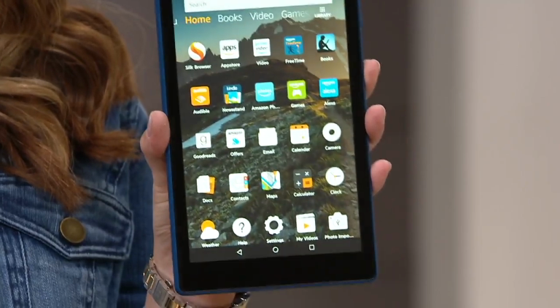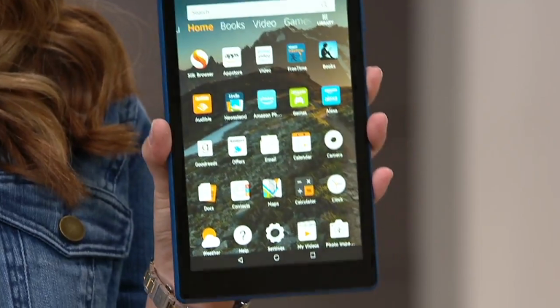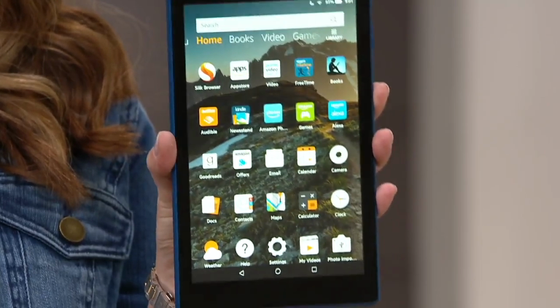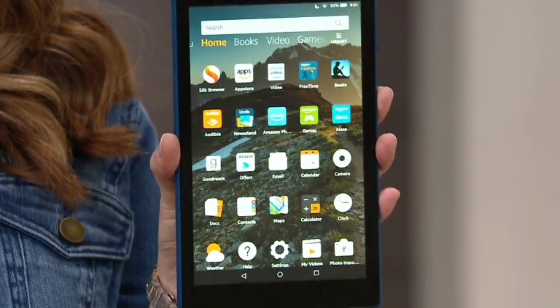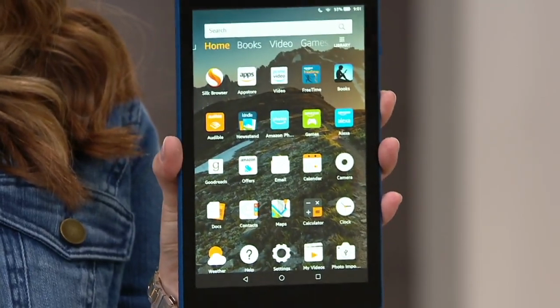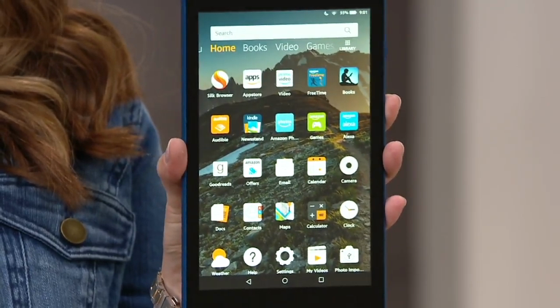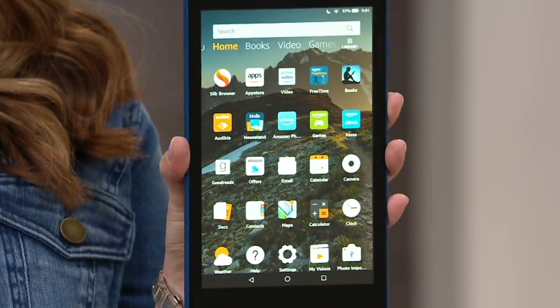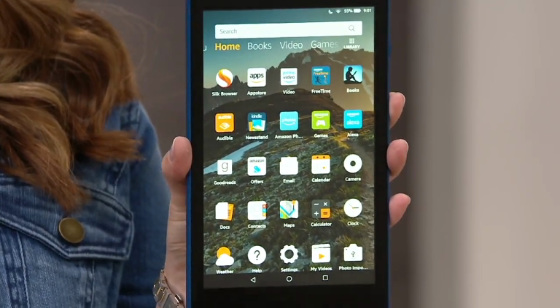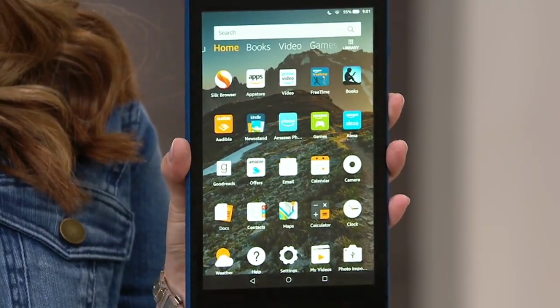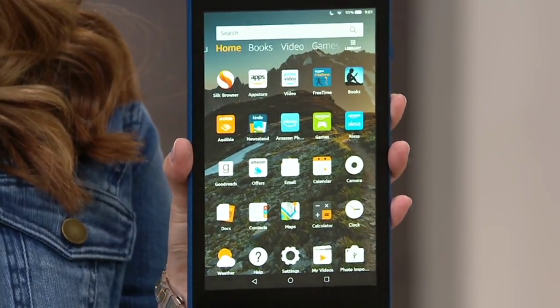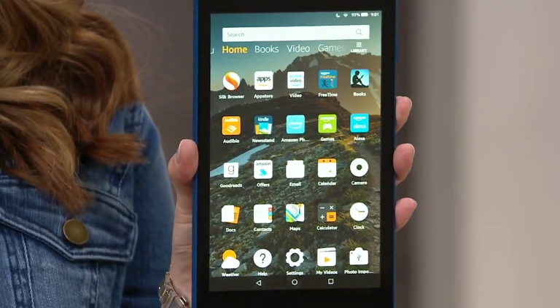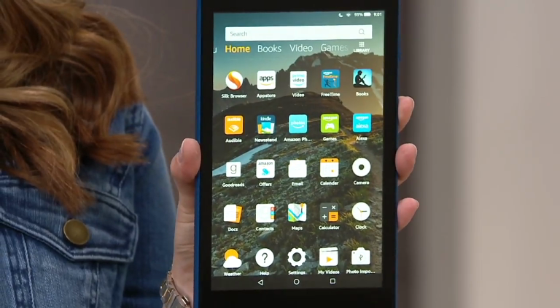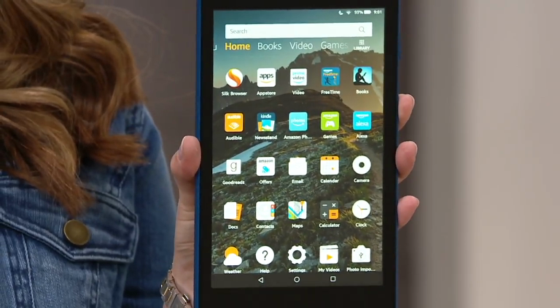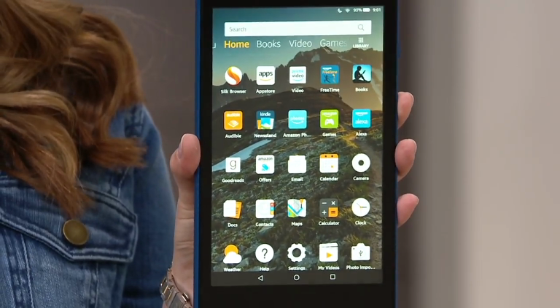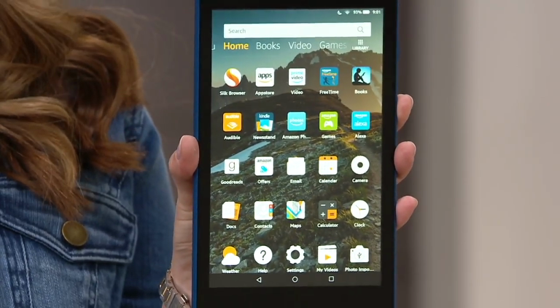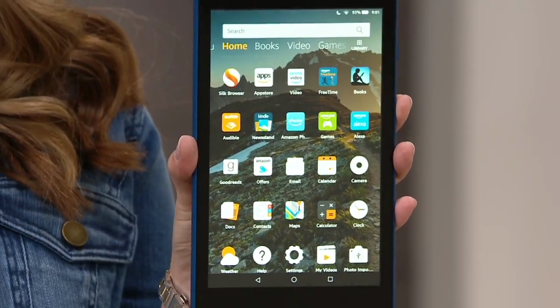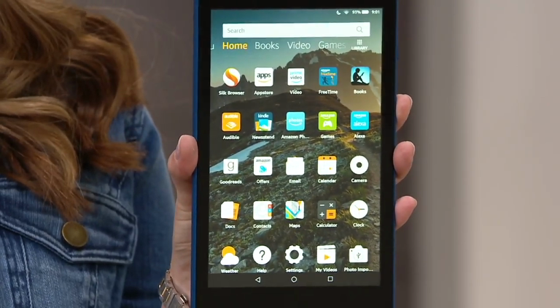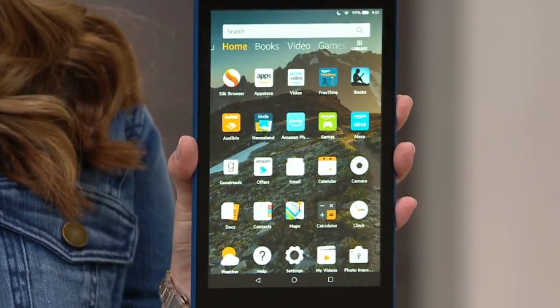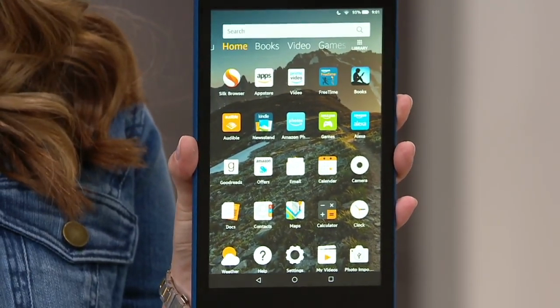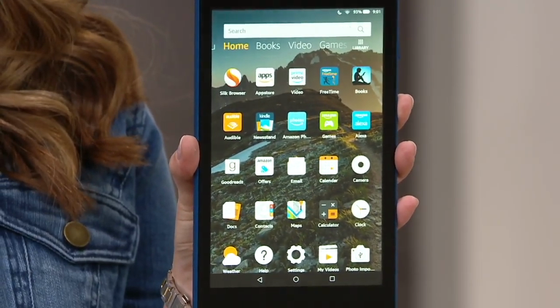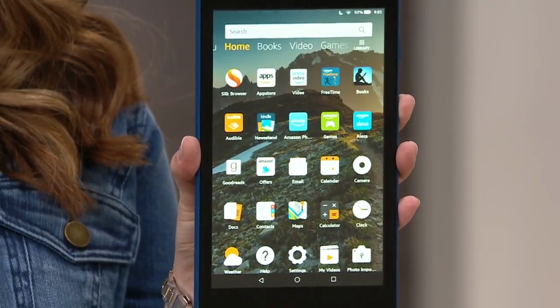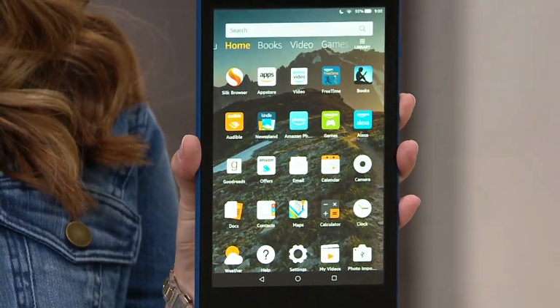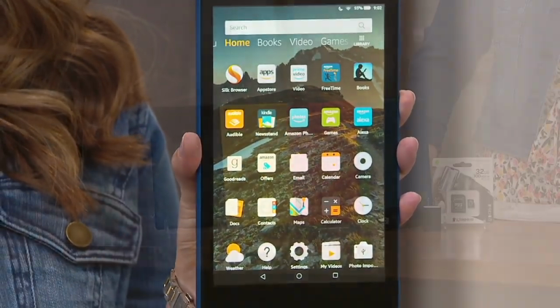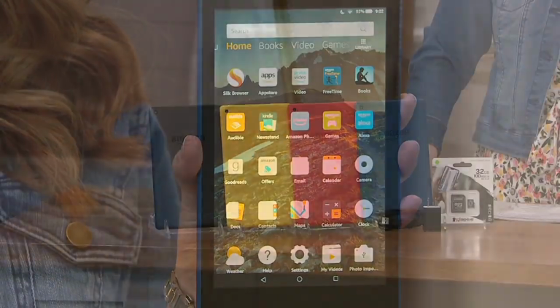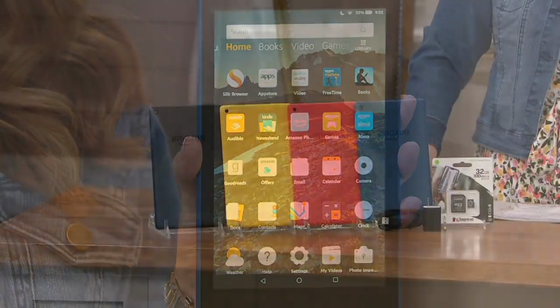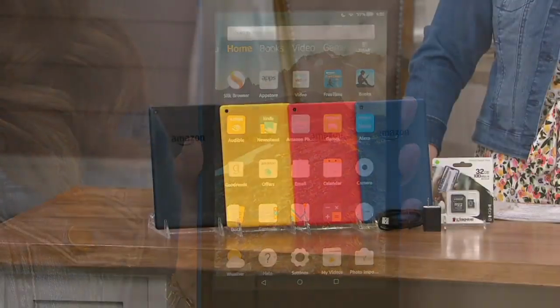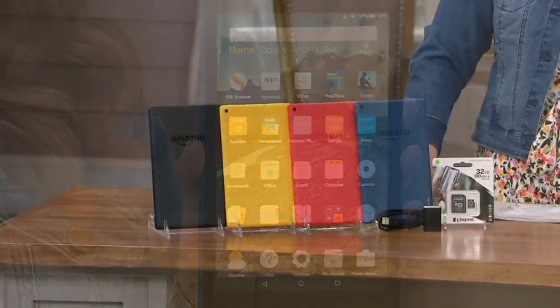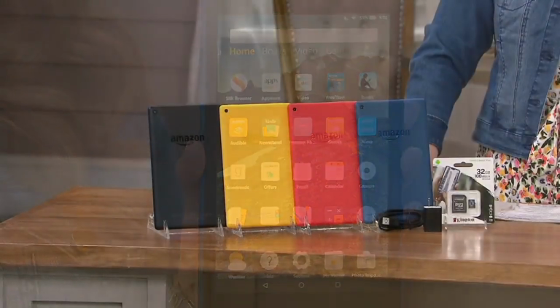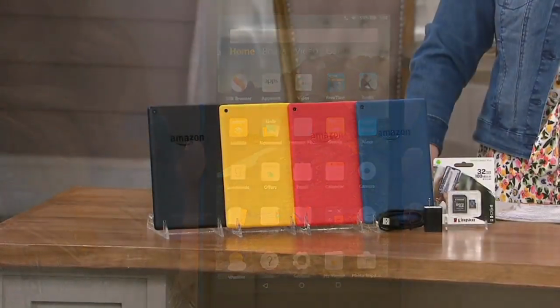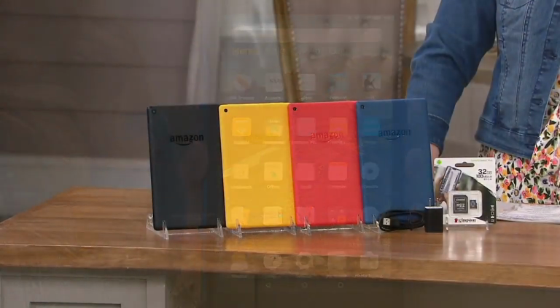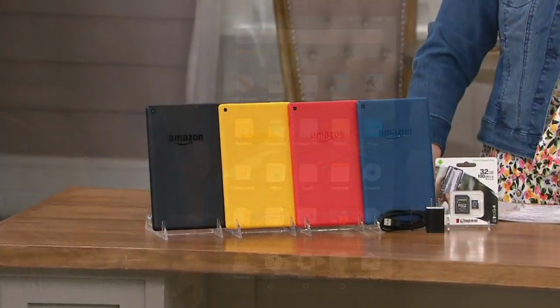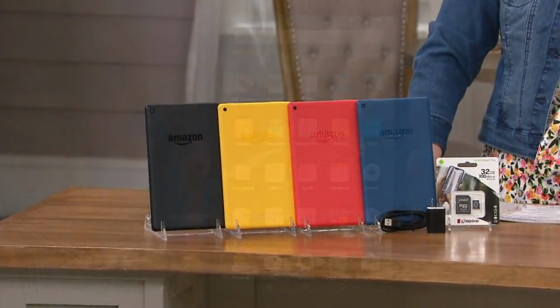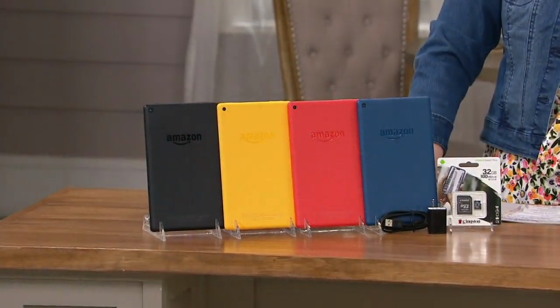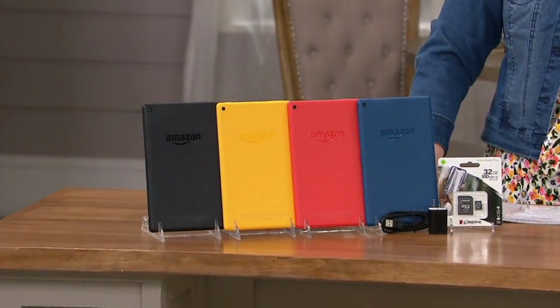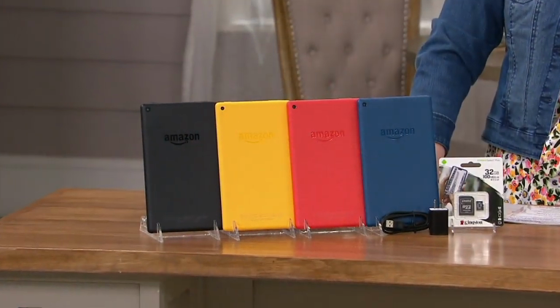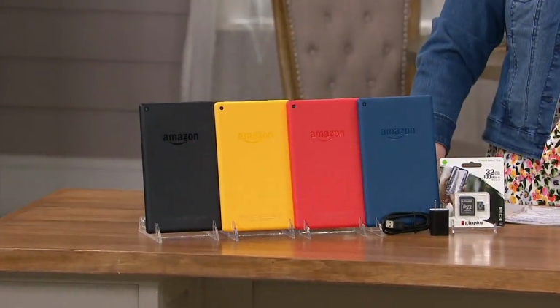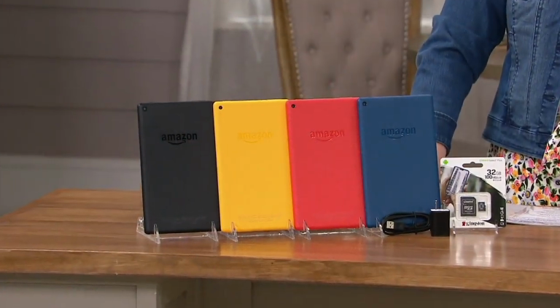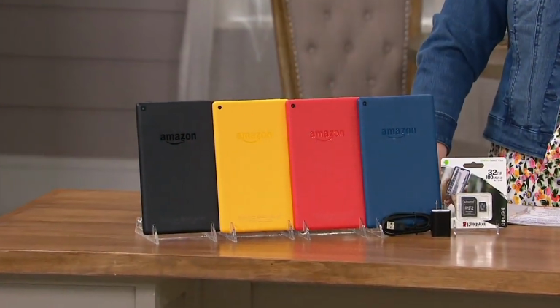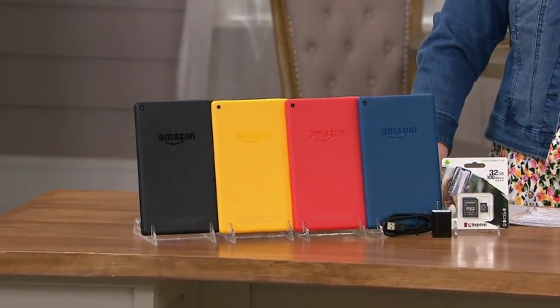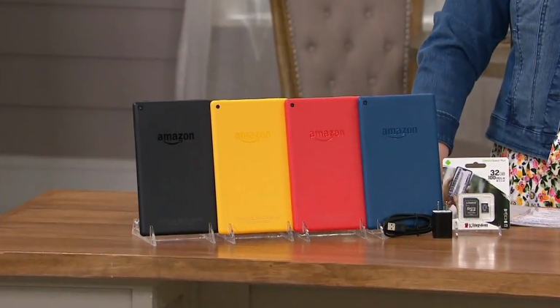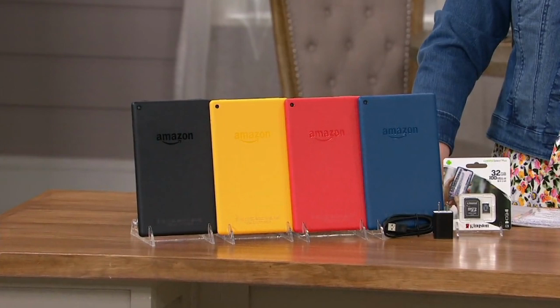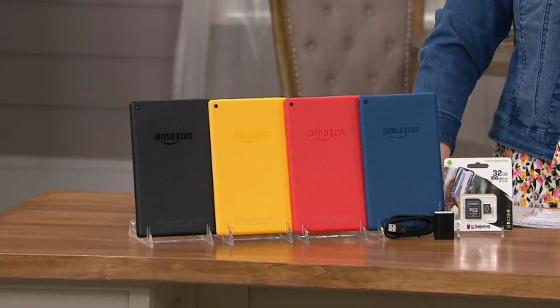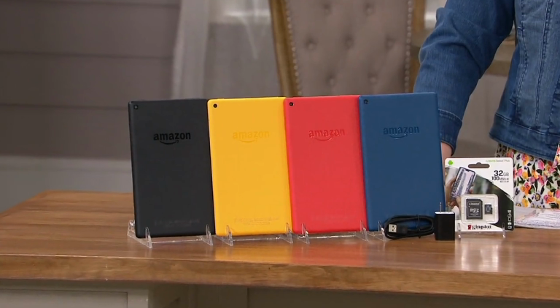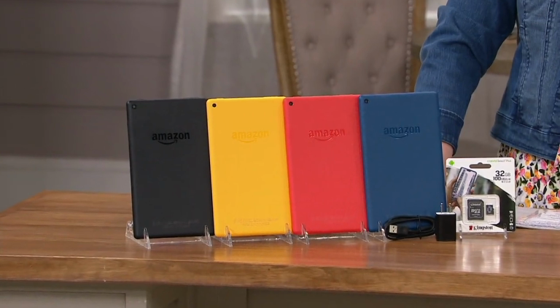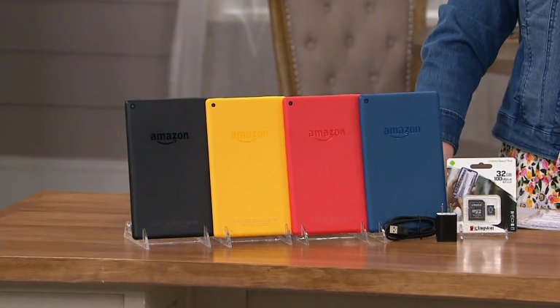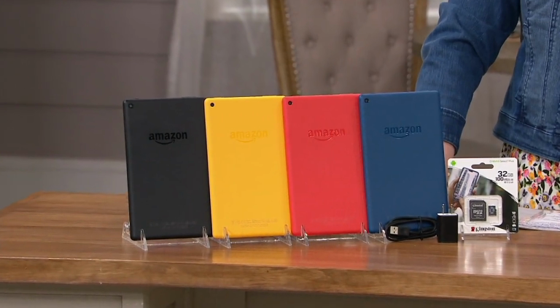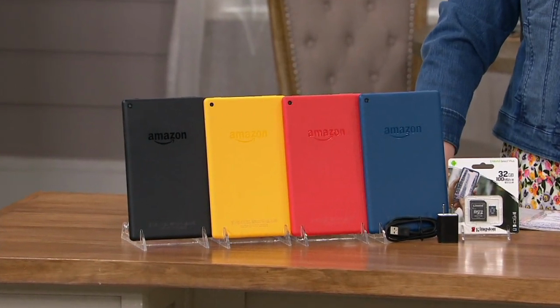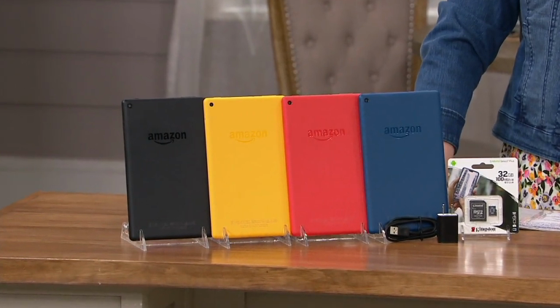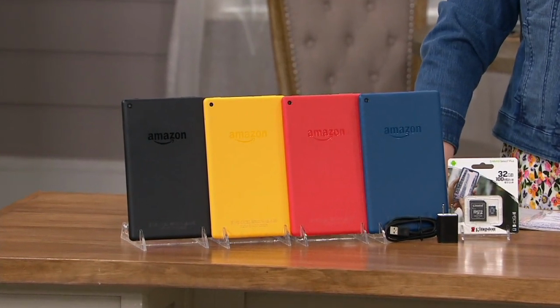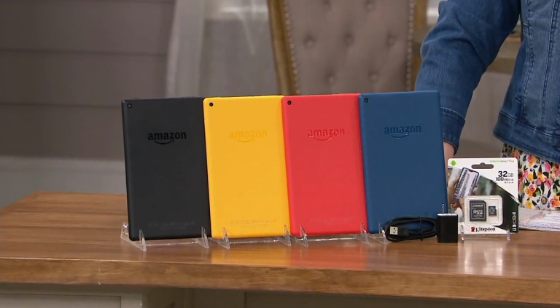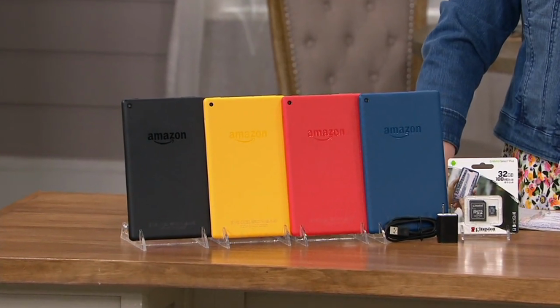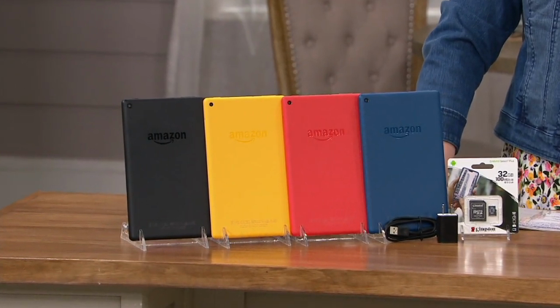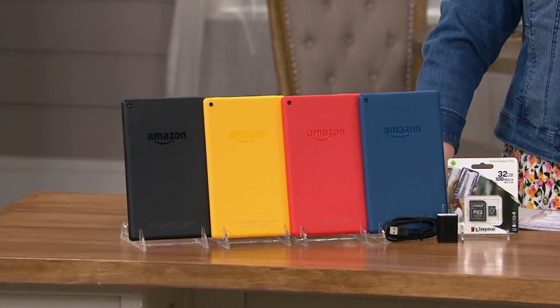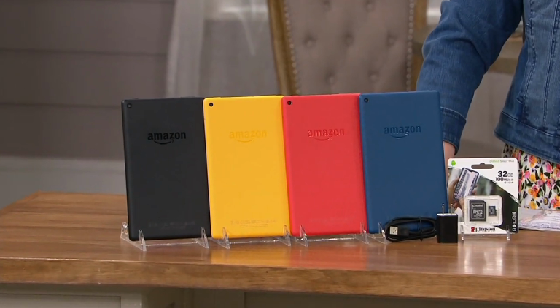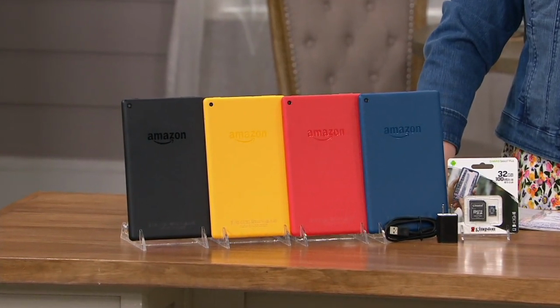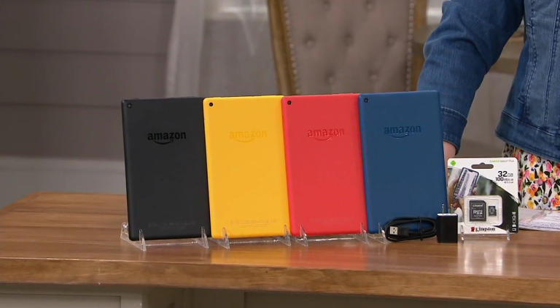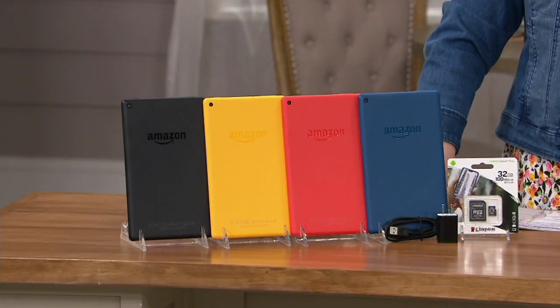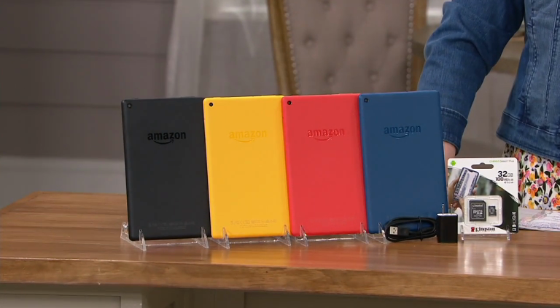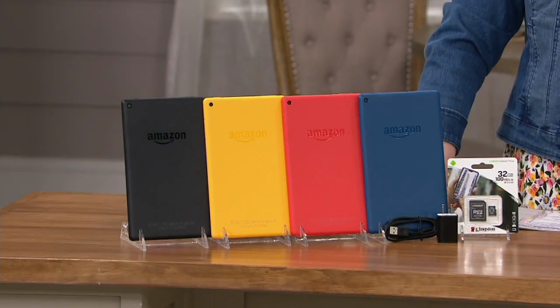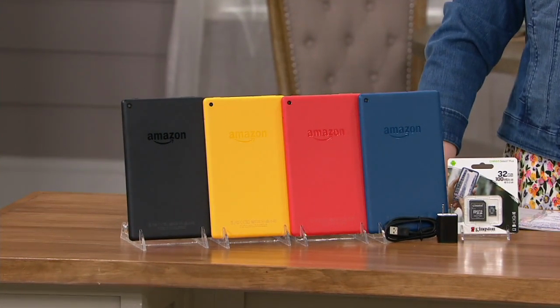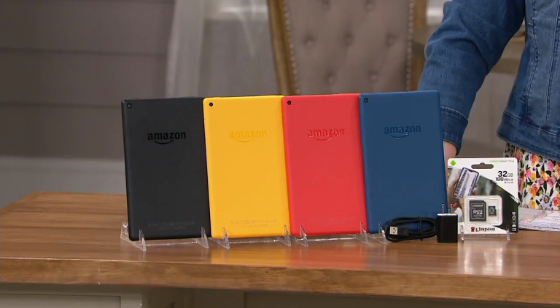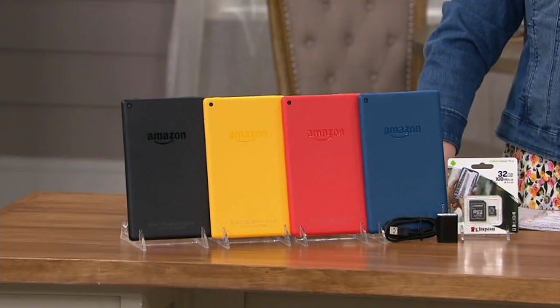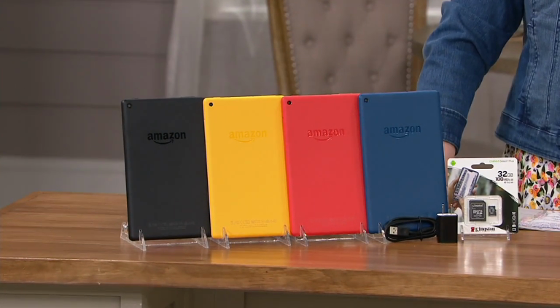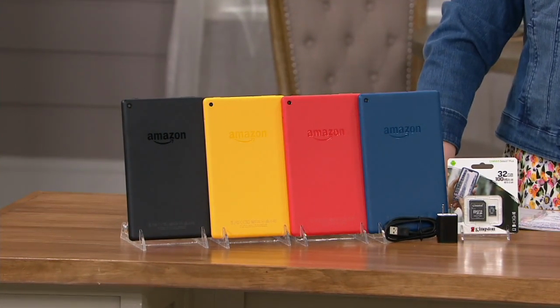Staying connected is more important than ever. Community, education, work — it's all happening from home.